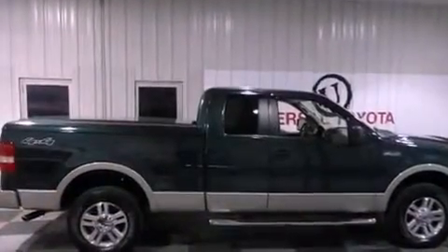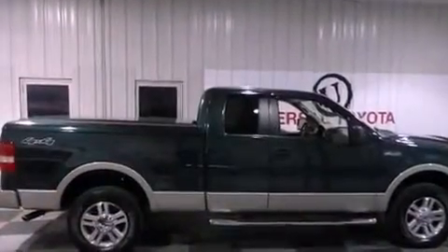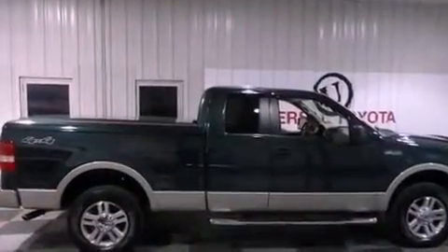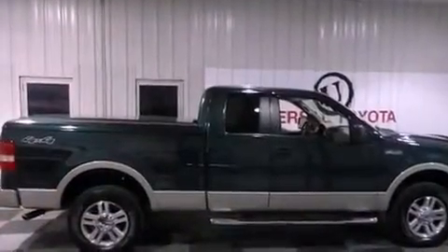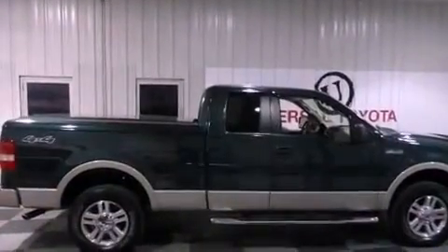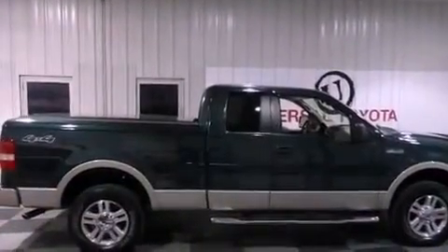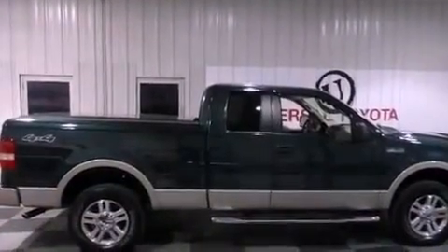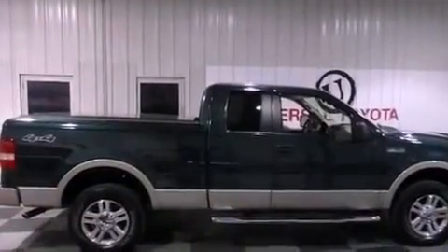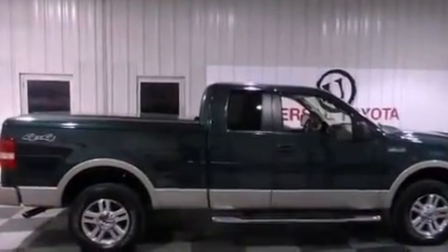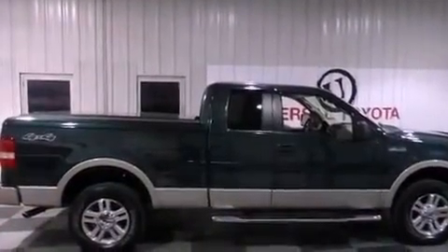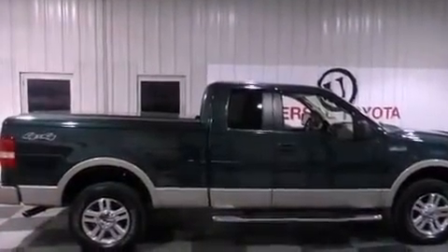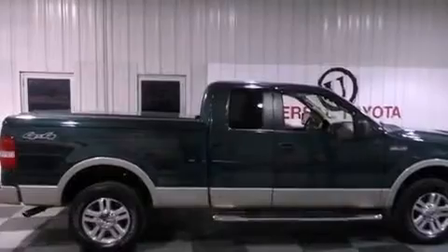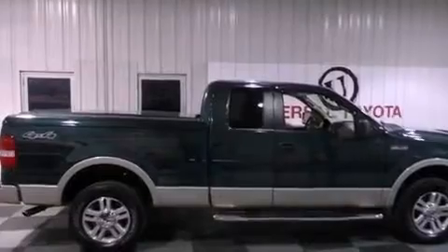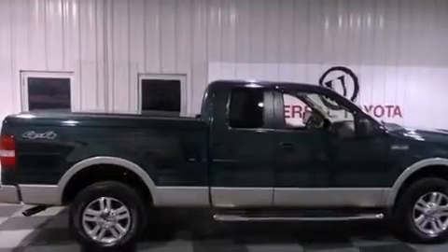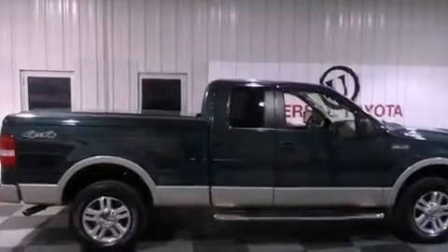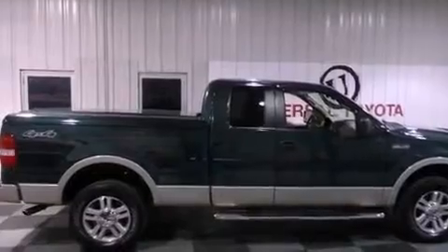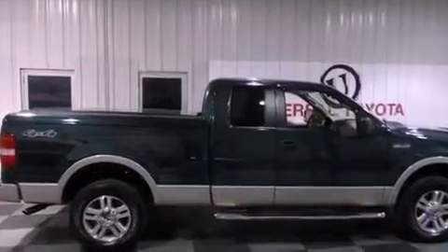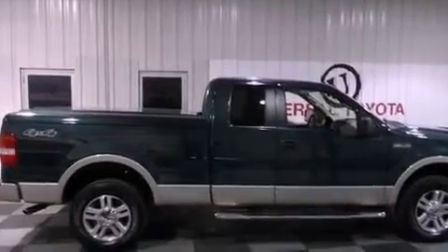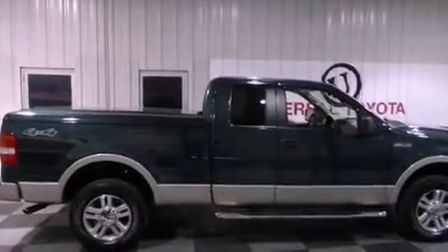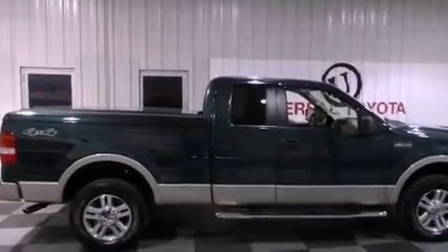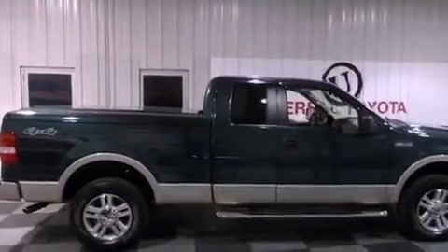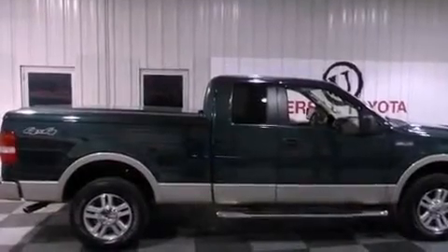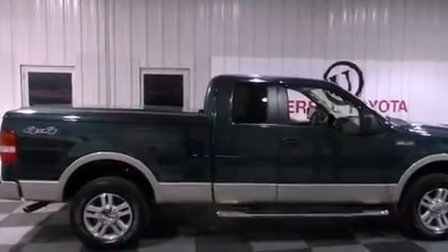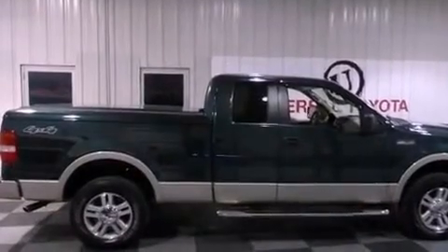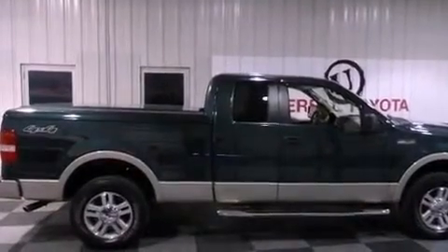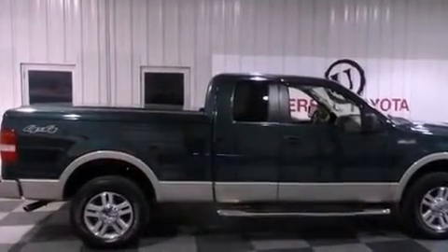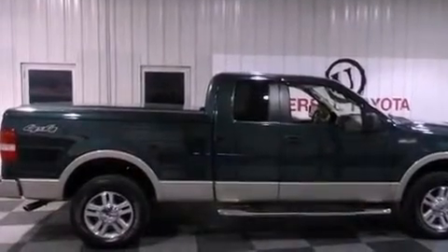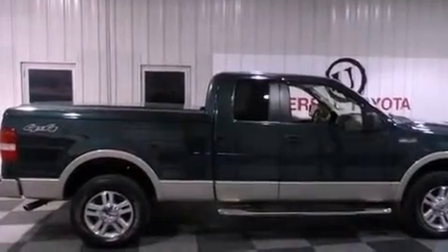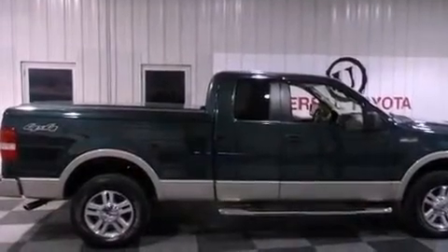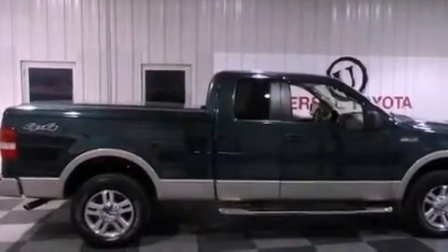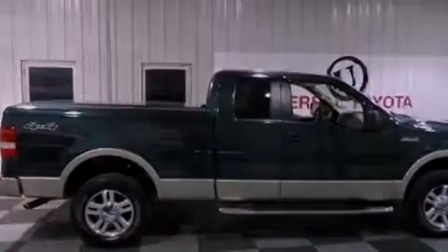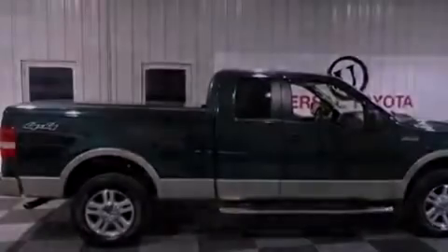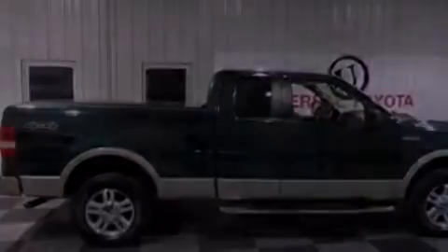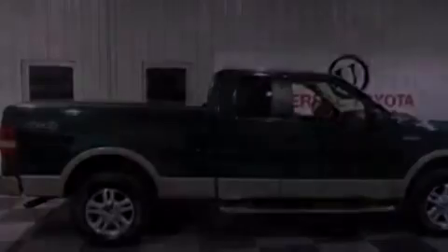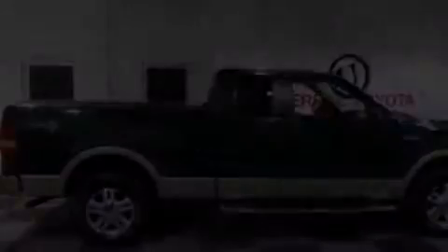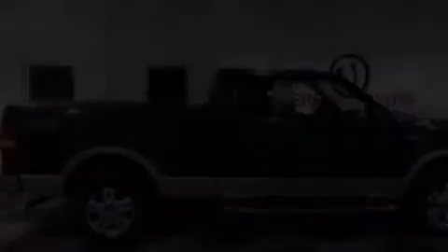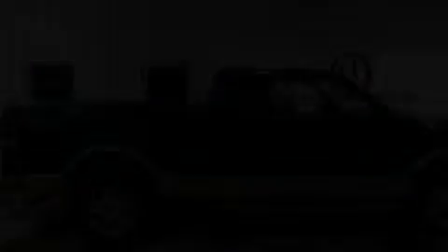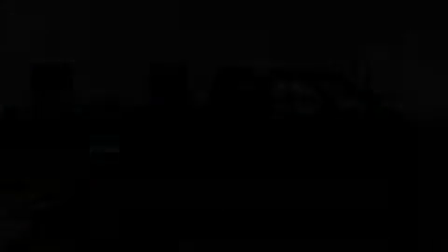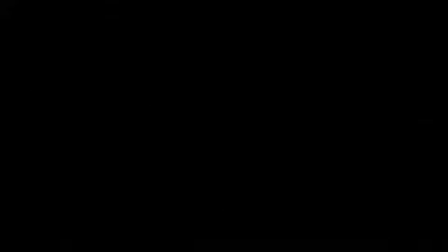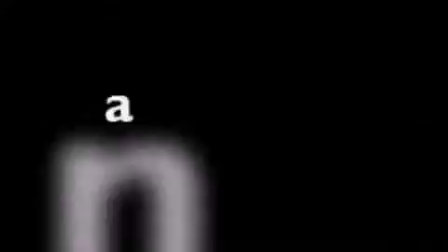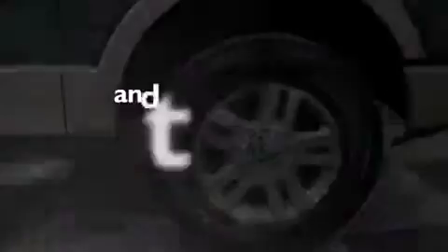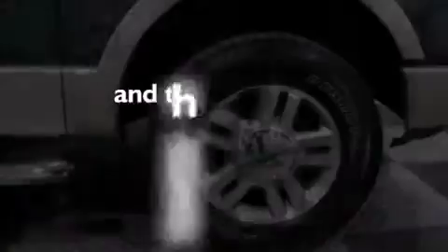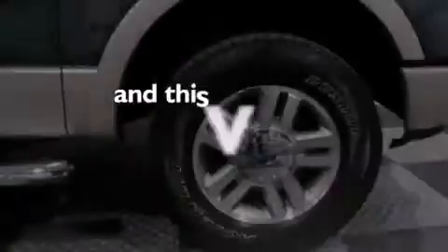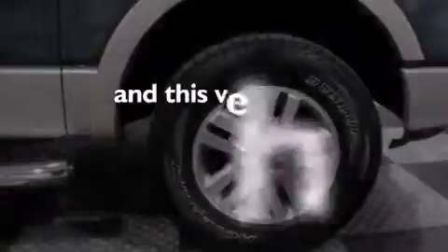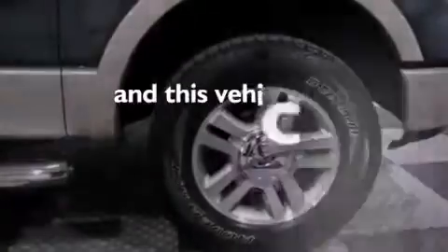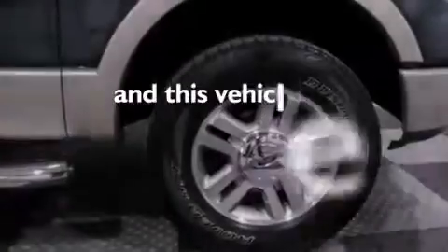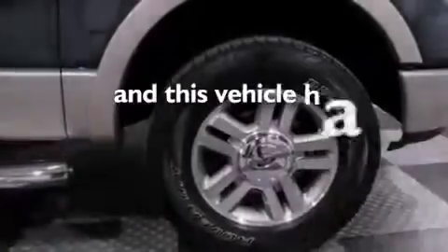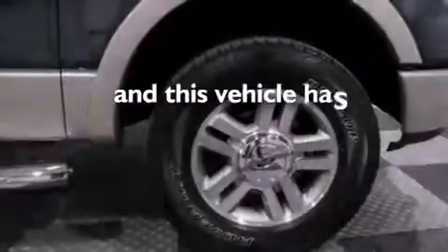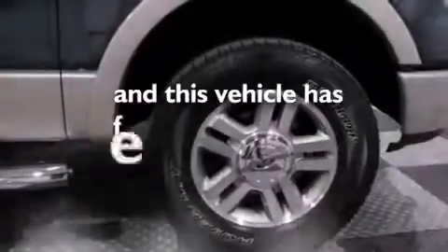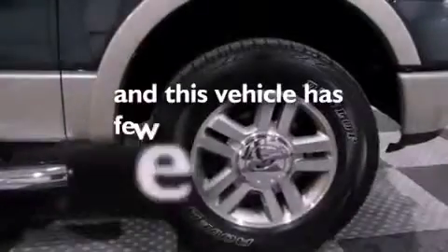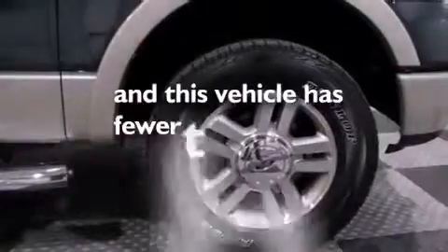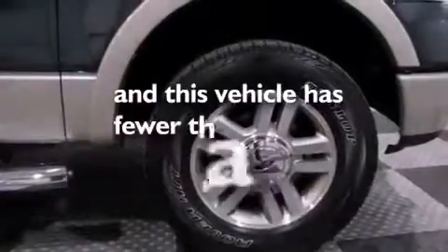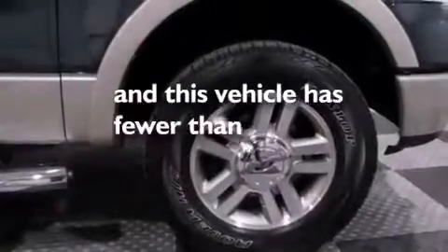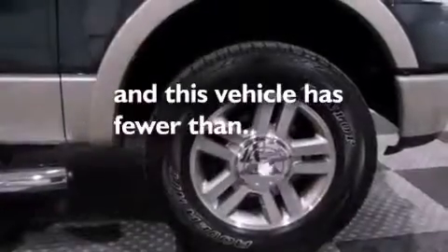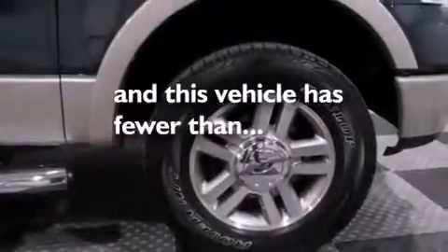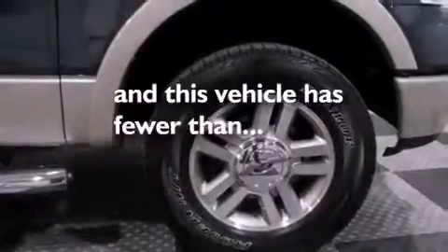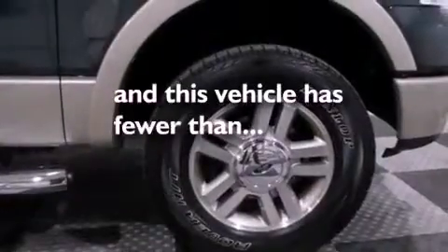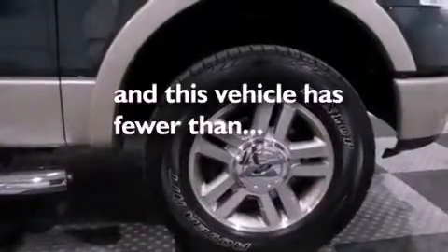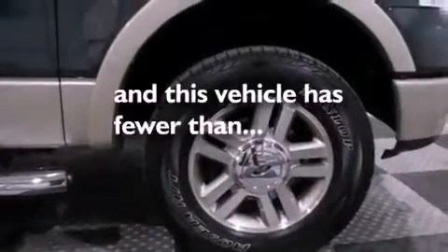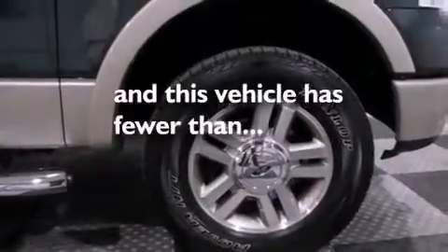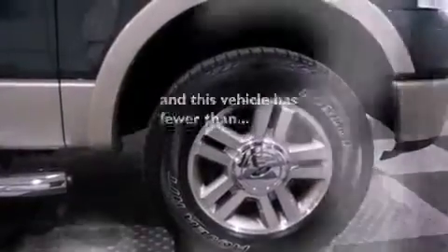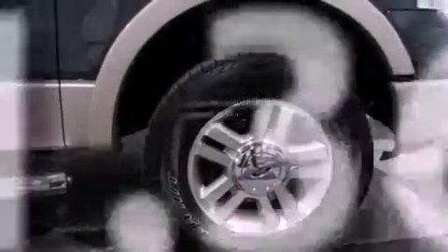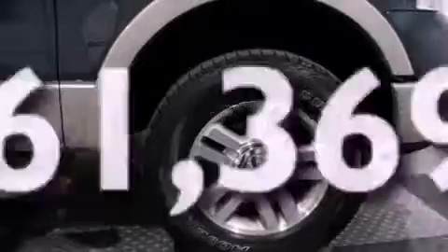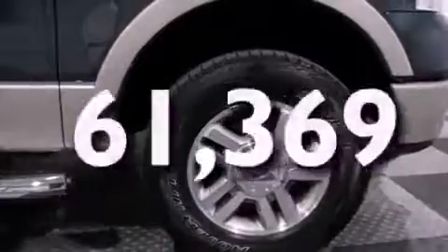Features also include an anti-lock braking system, a power driver's seat, and this vehicle has less than 62,000 miles.